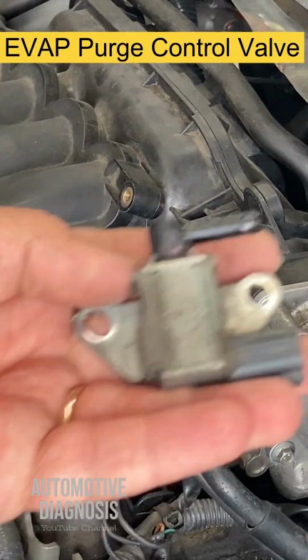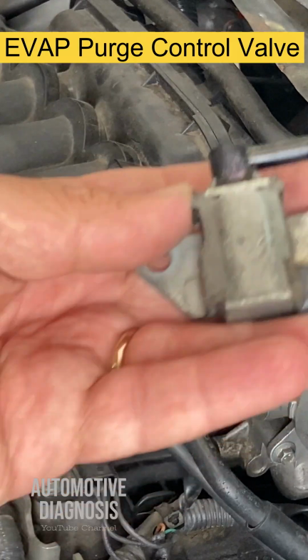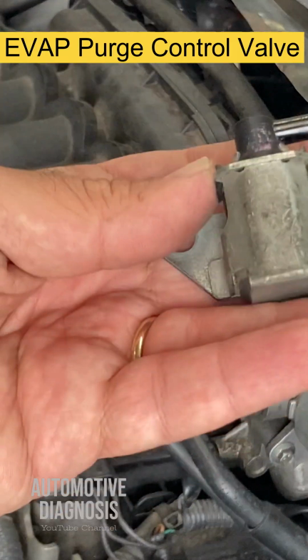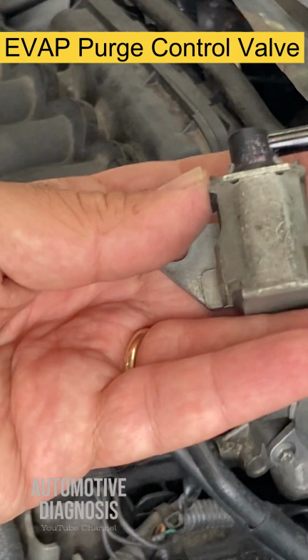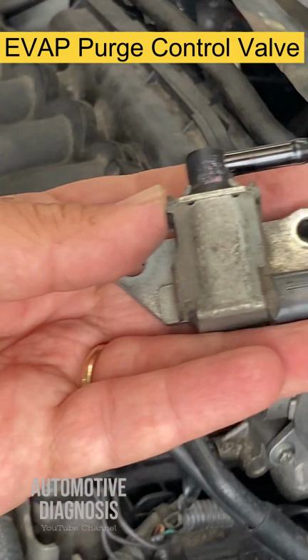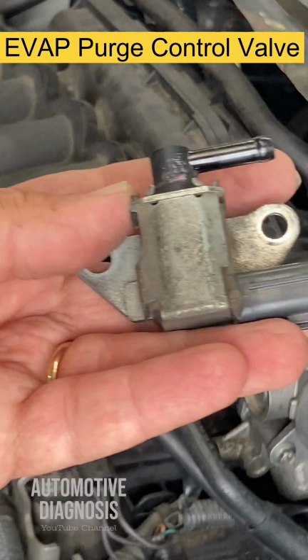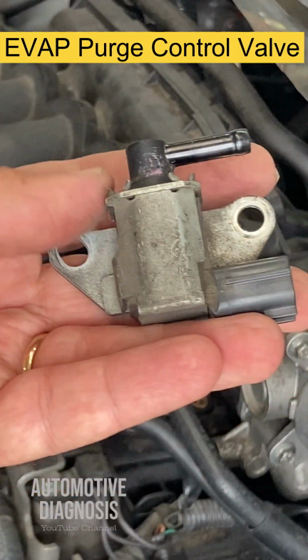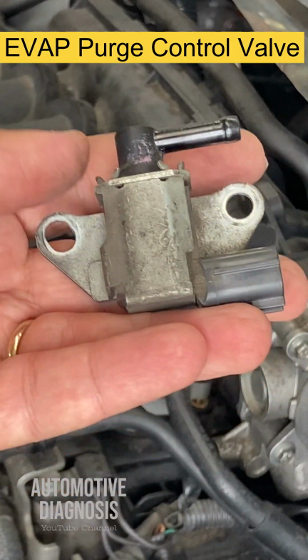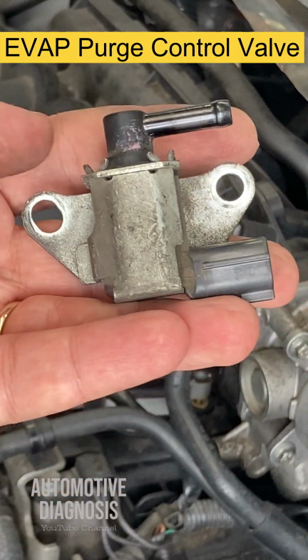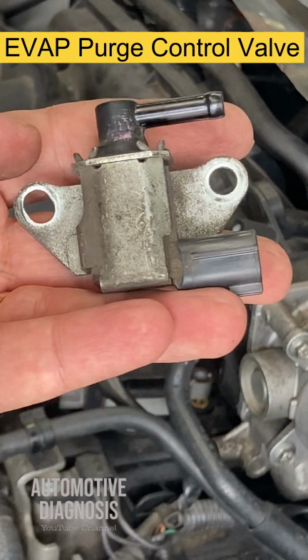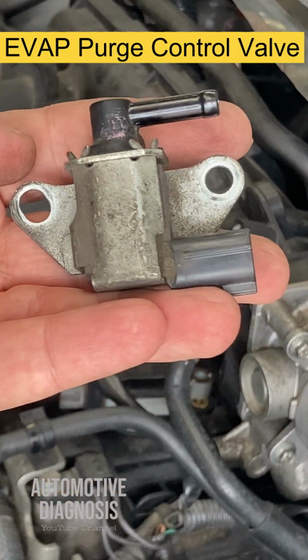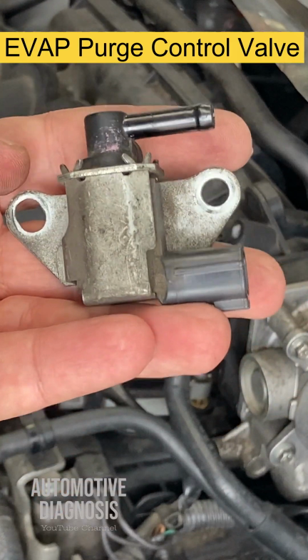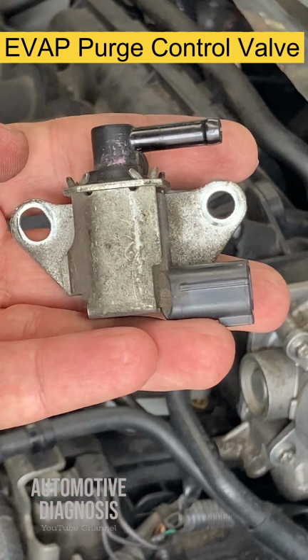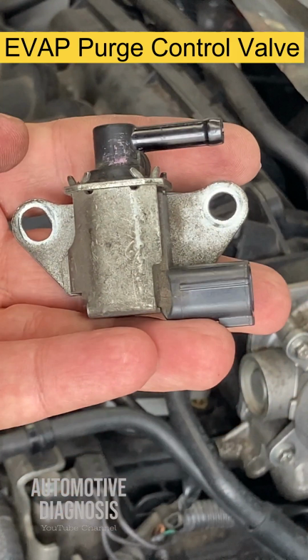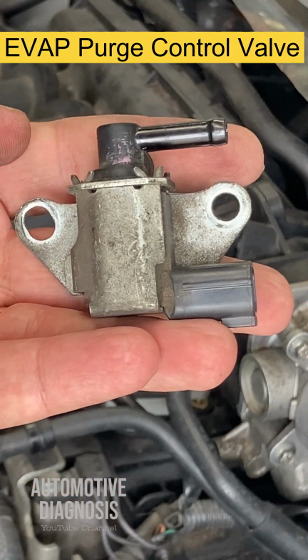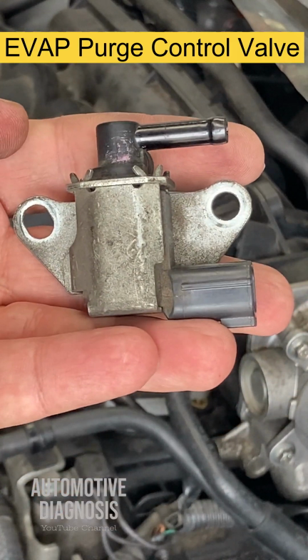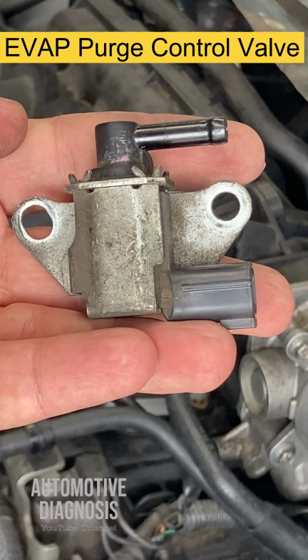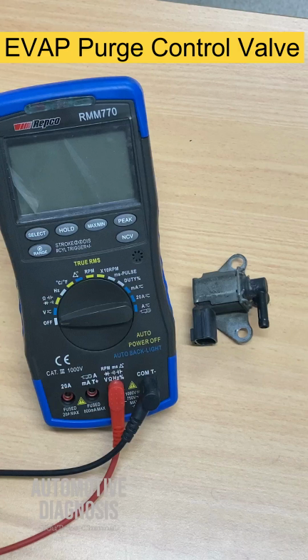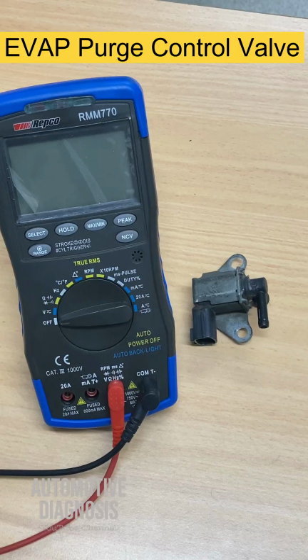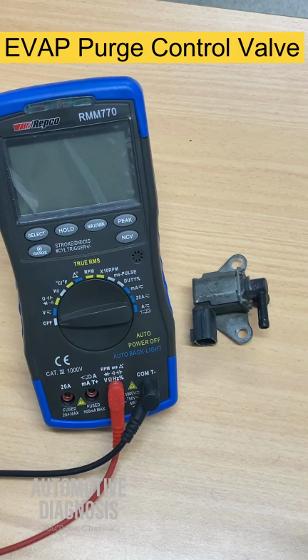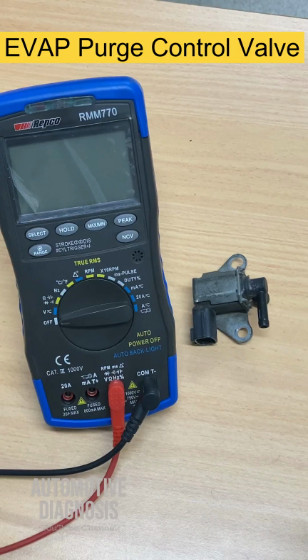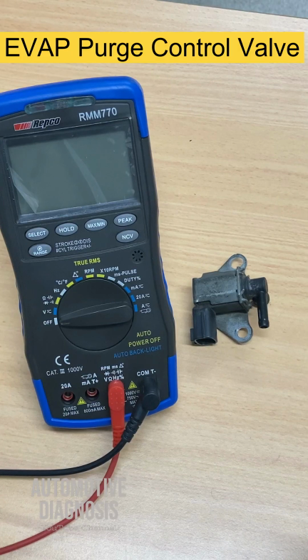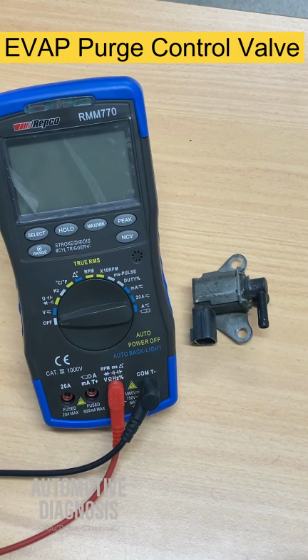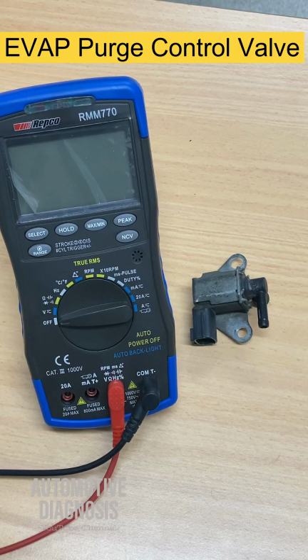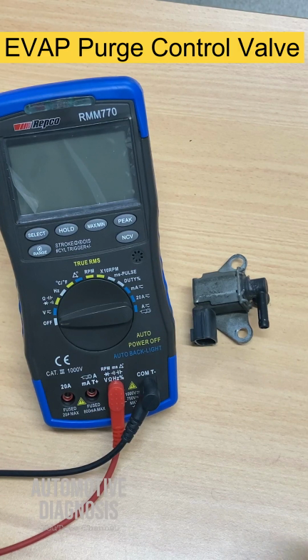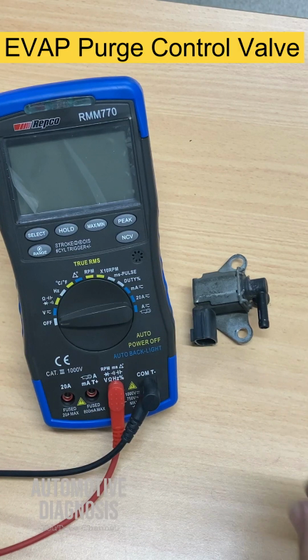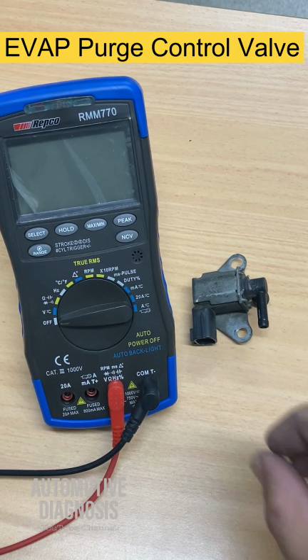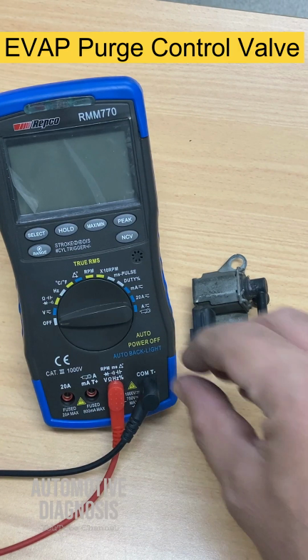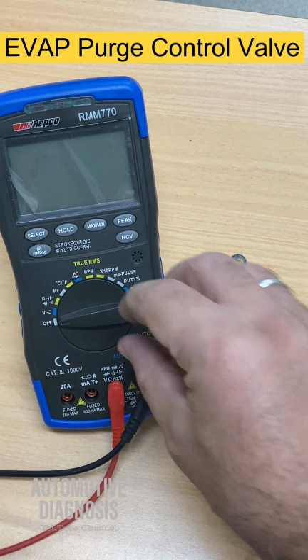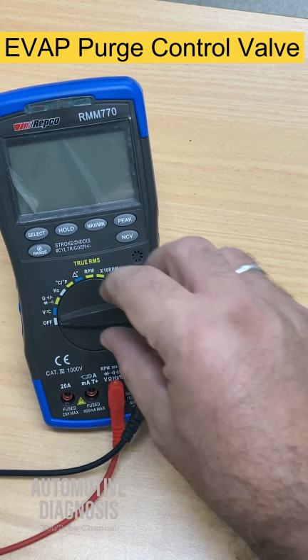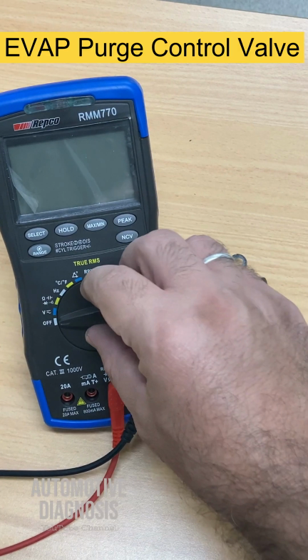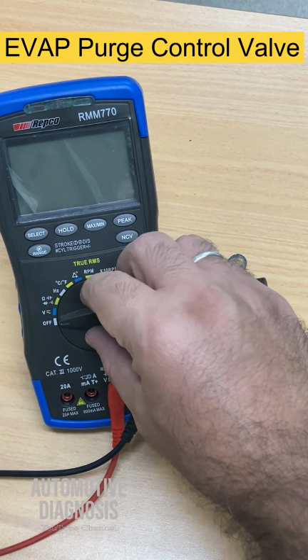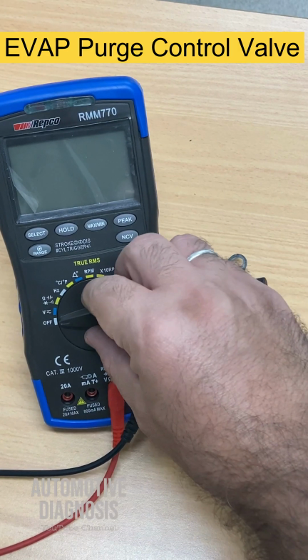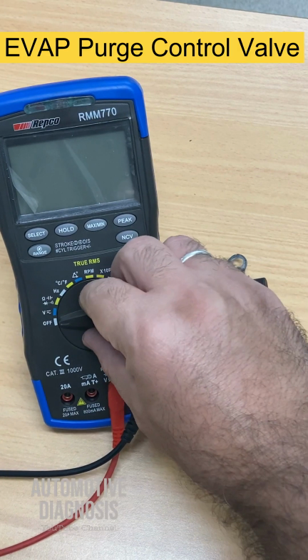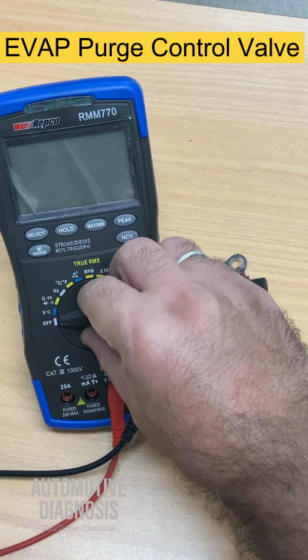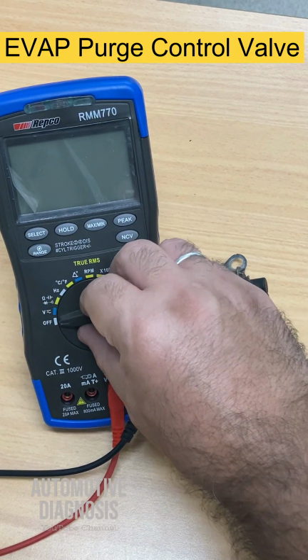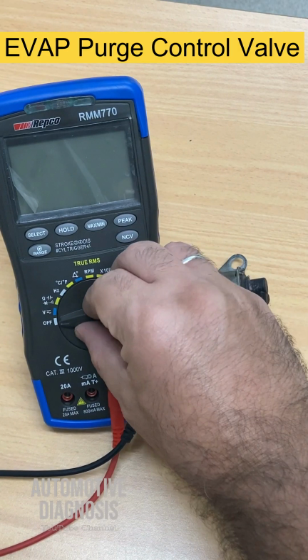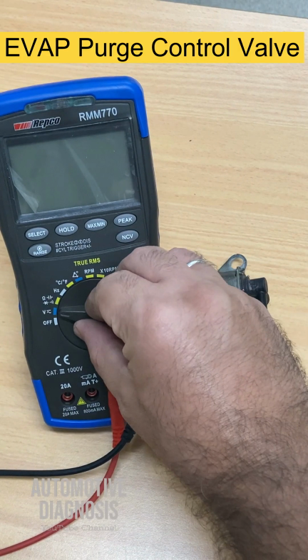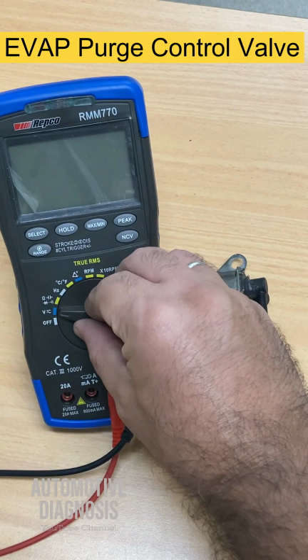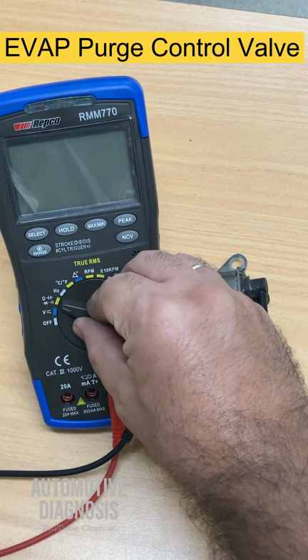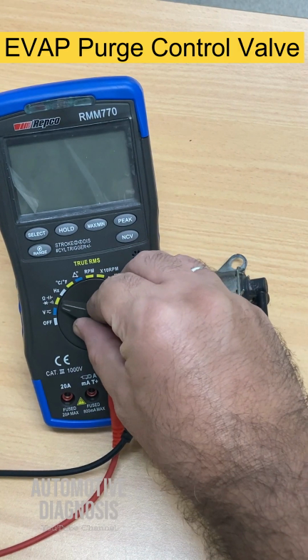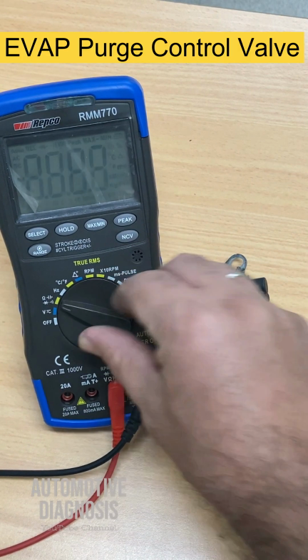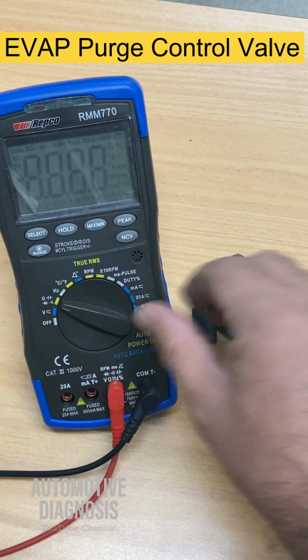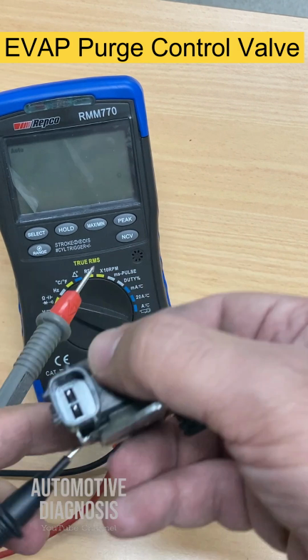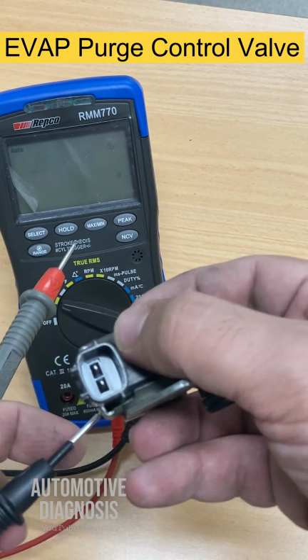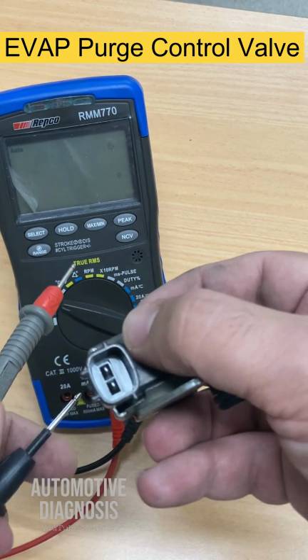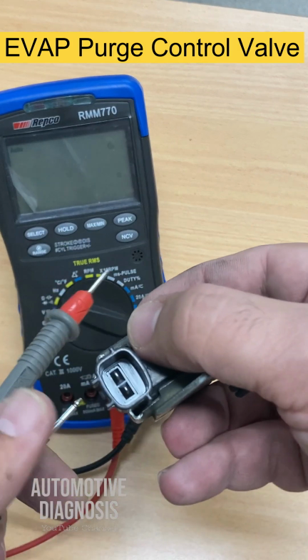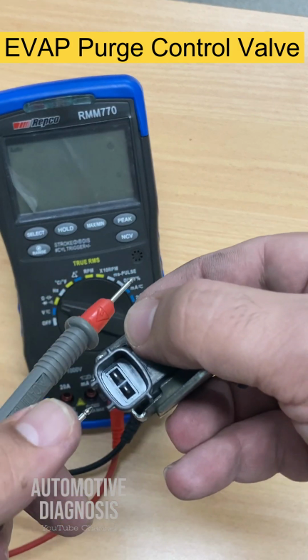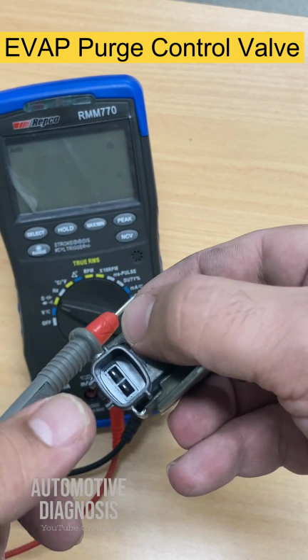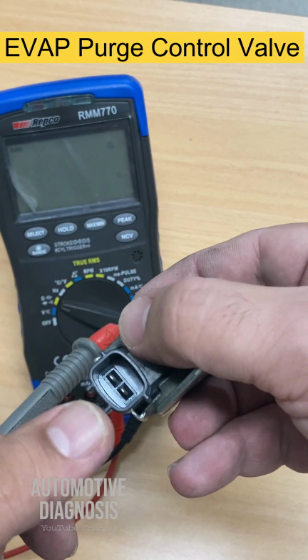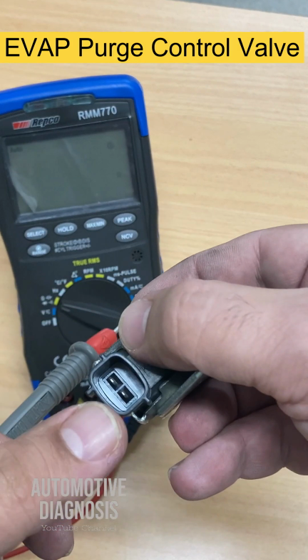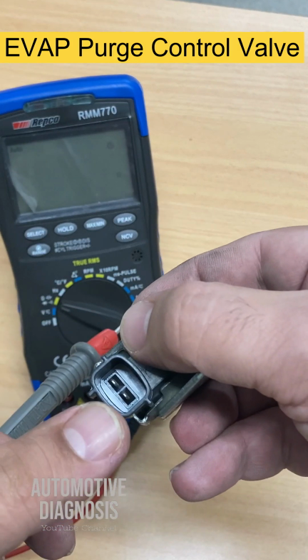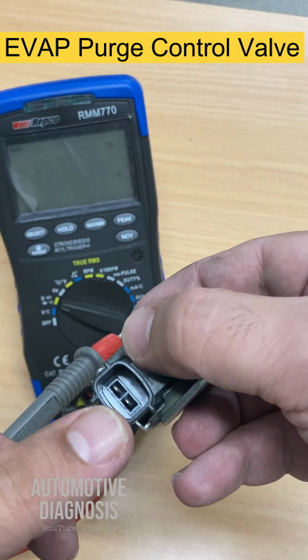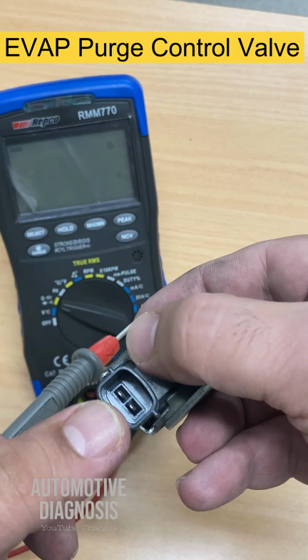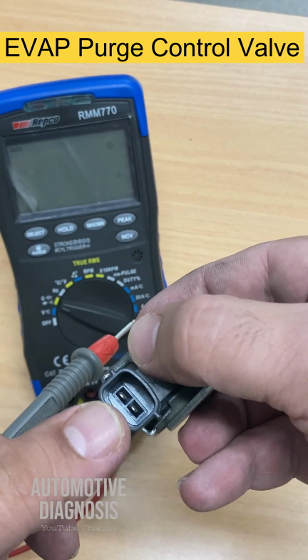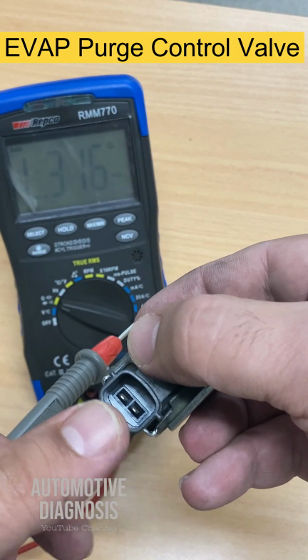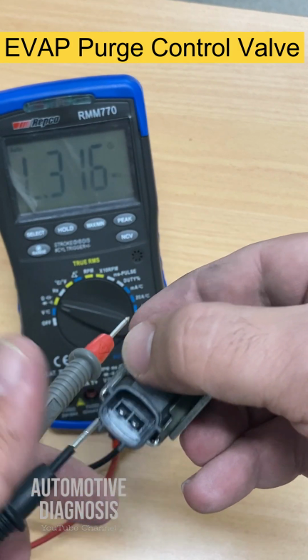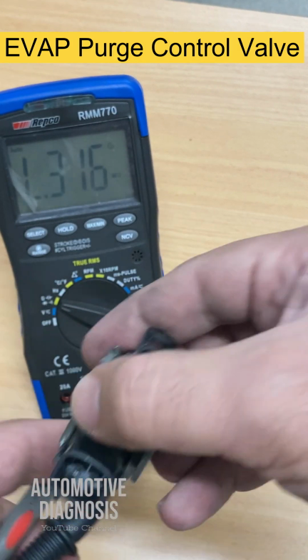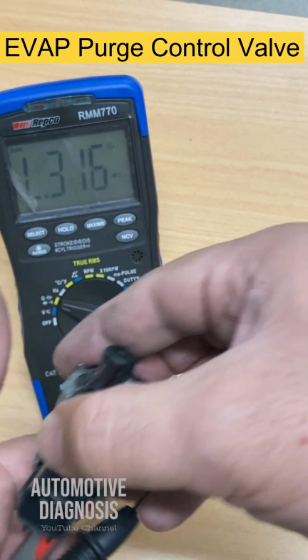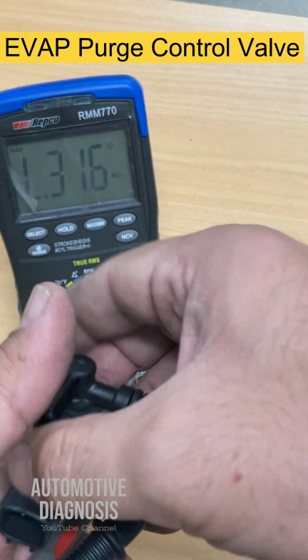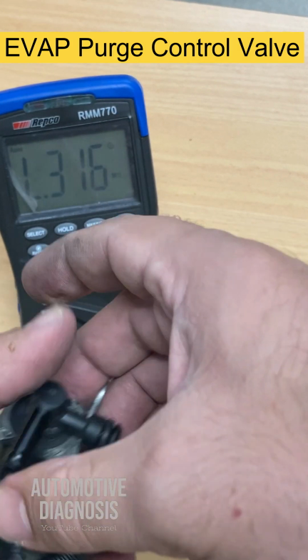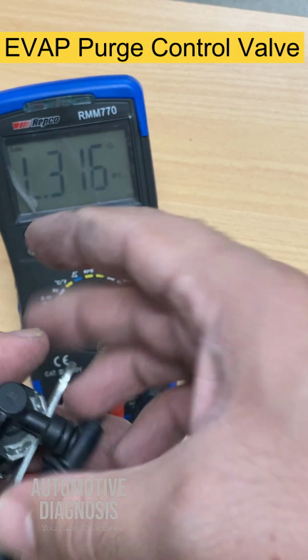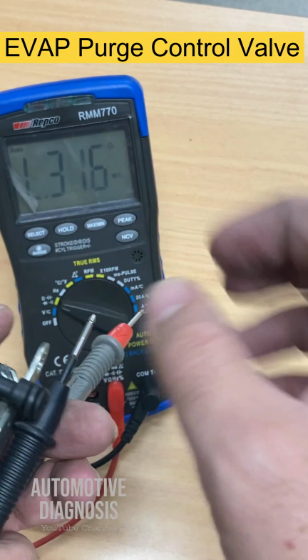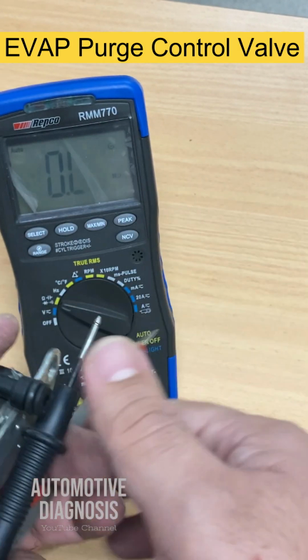Now let's see how we can test the valve itself. For testing the valve with a multimeter, select resistance mode and check the resistance across these two pins.